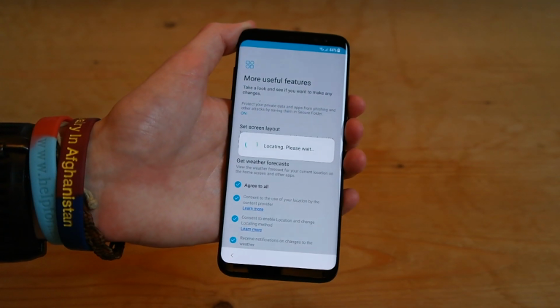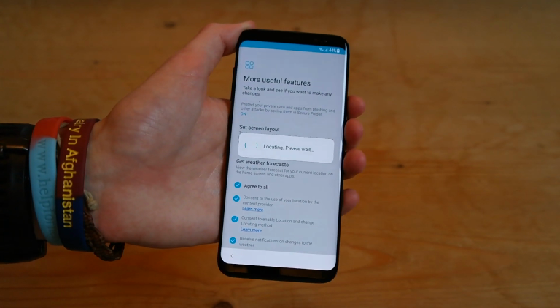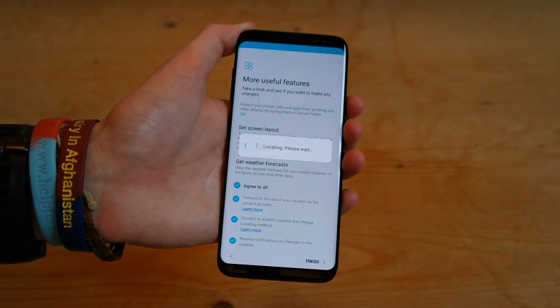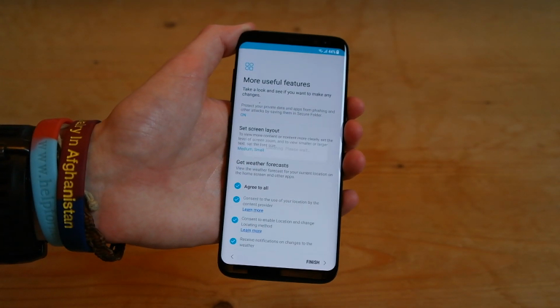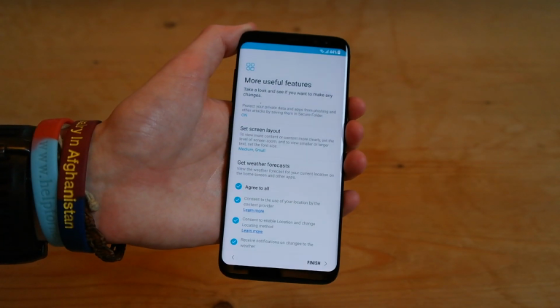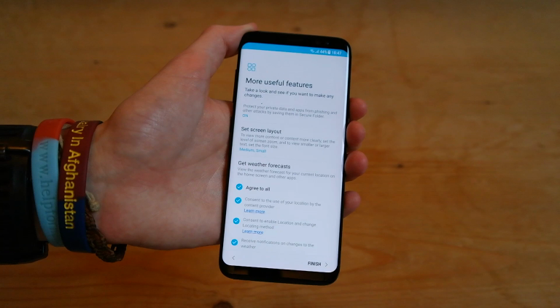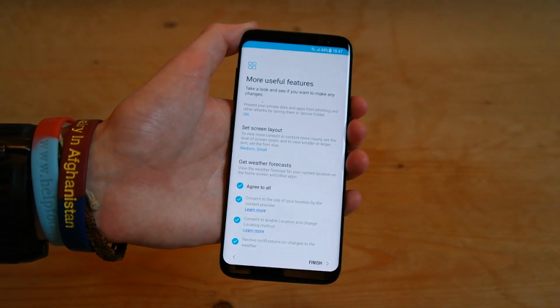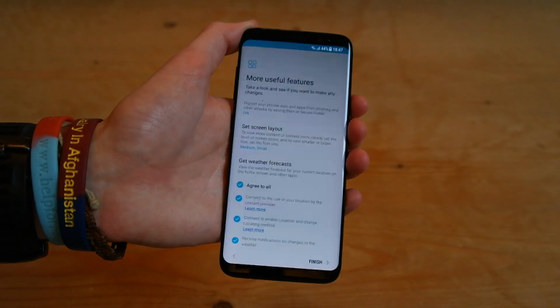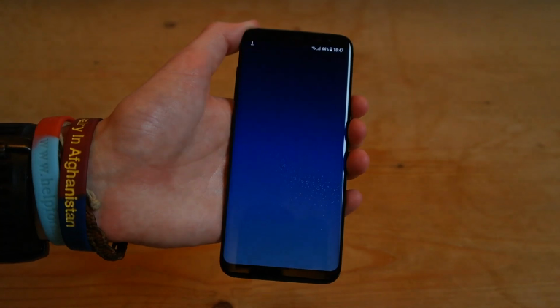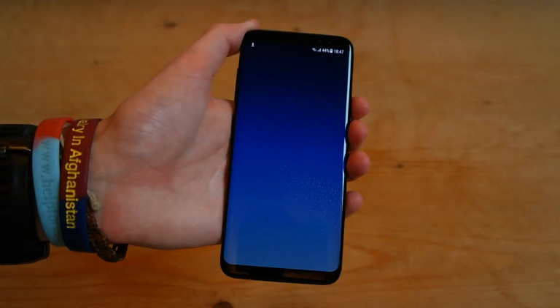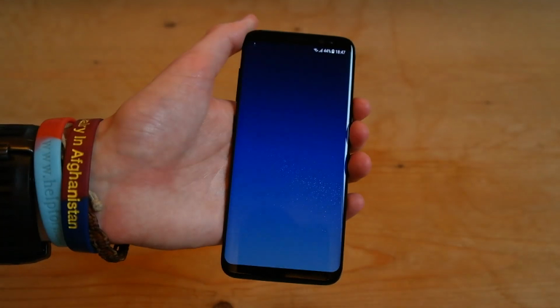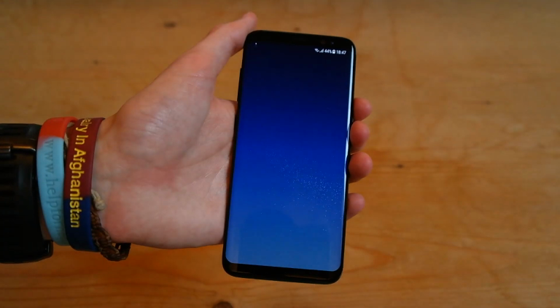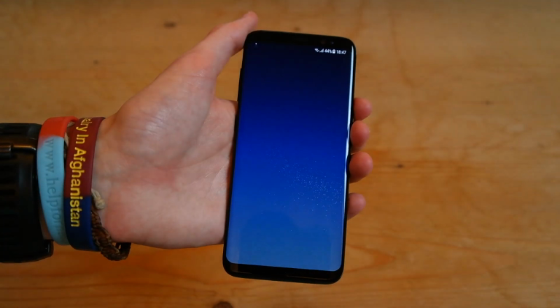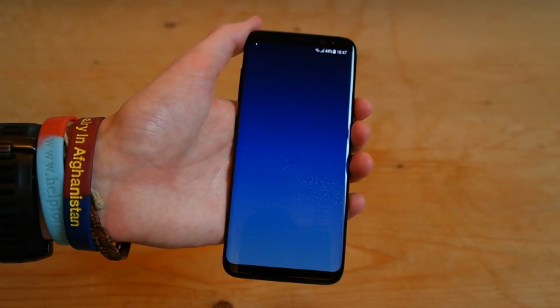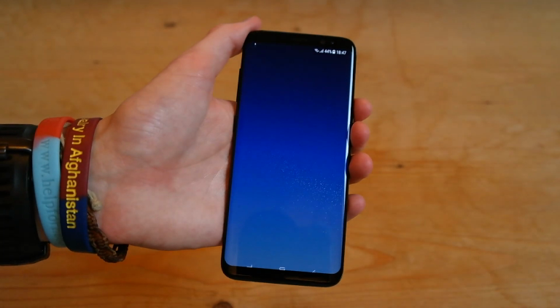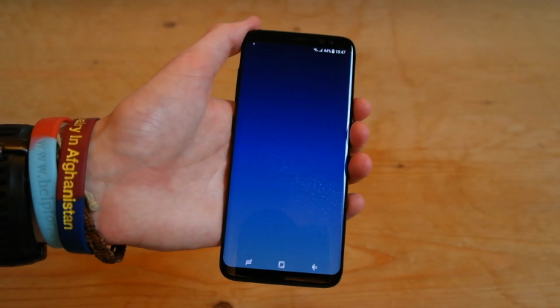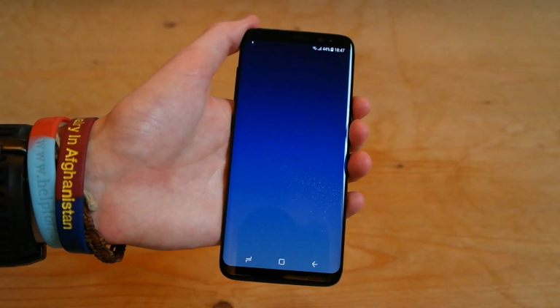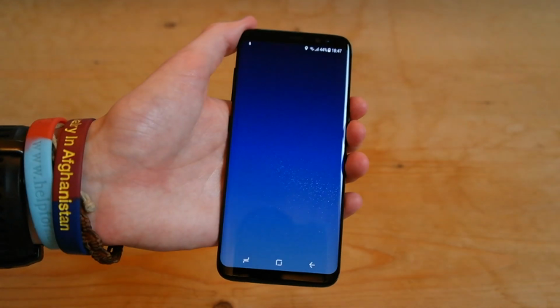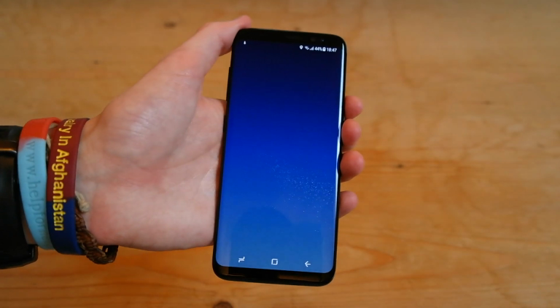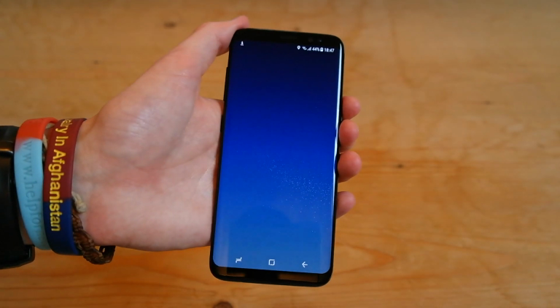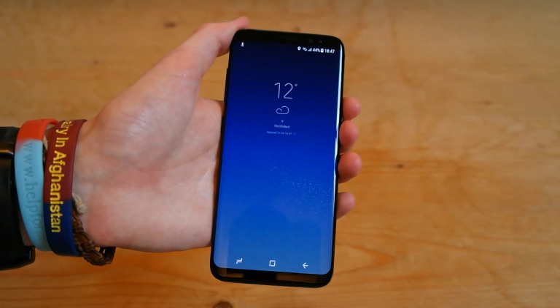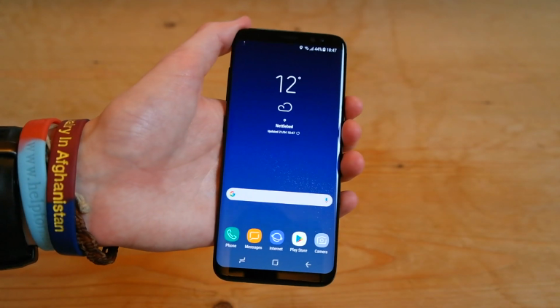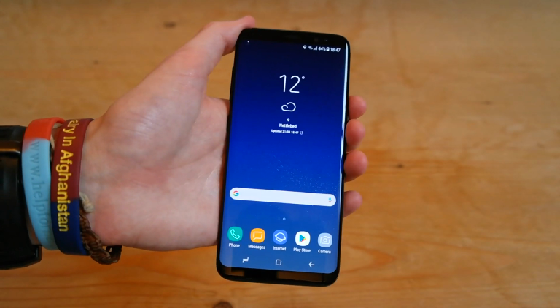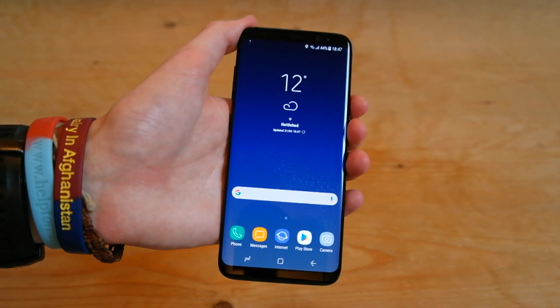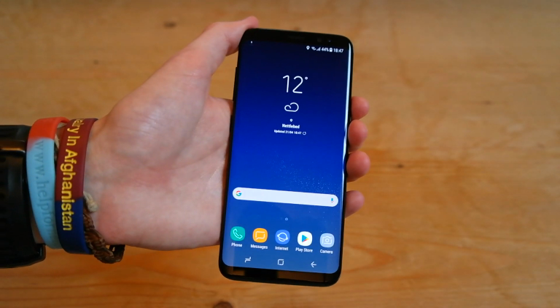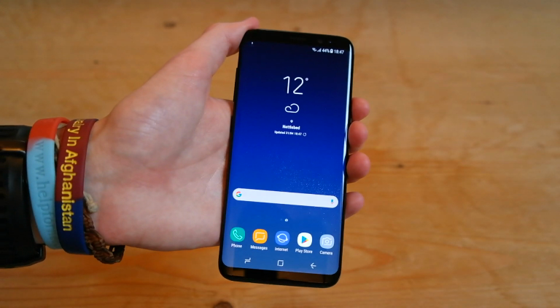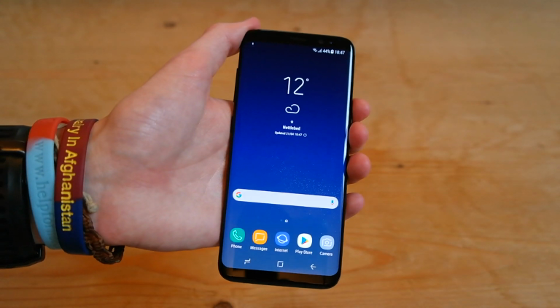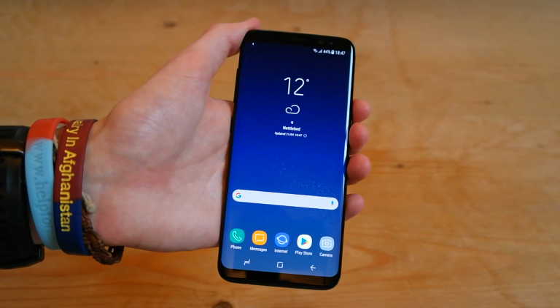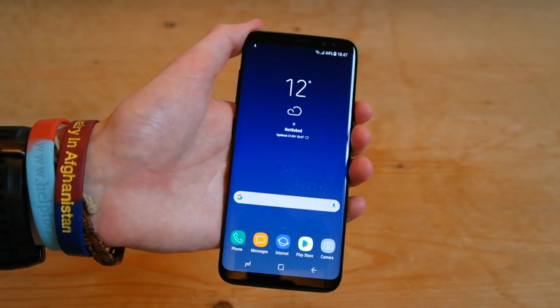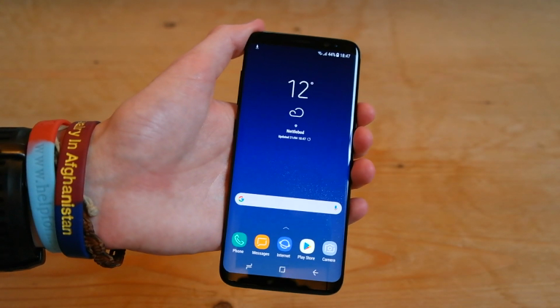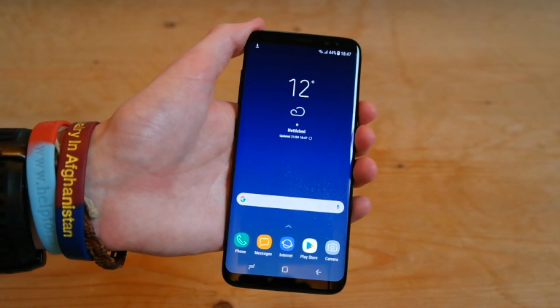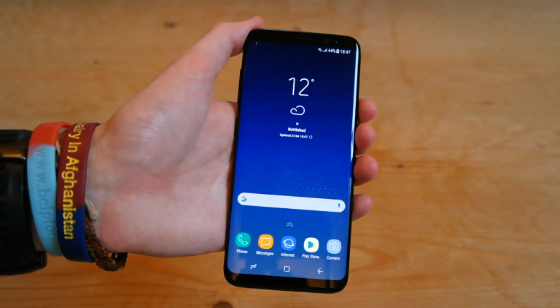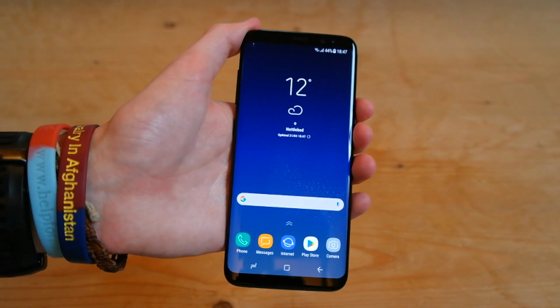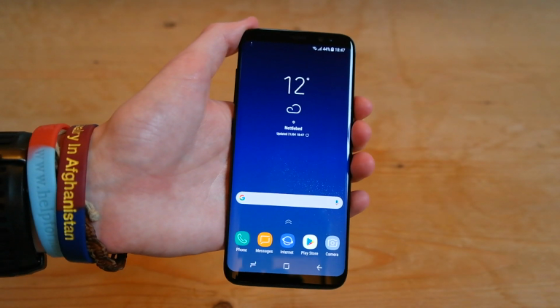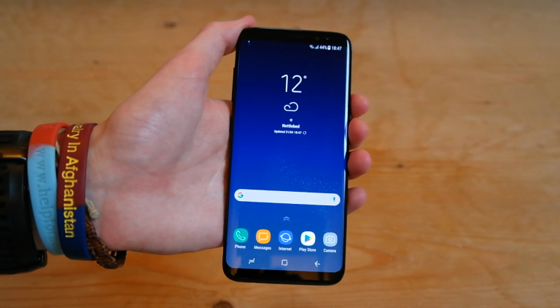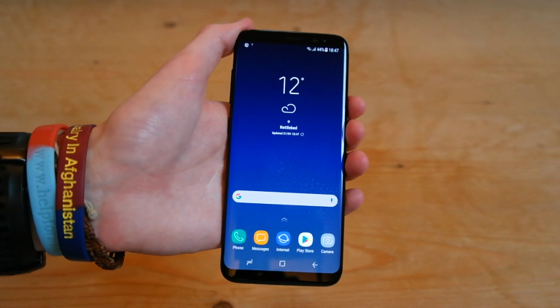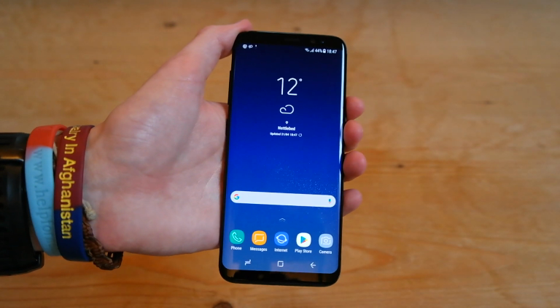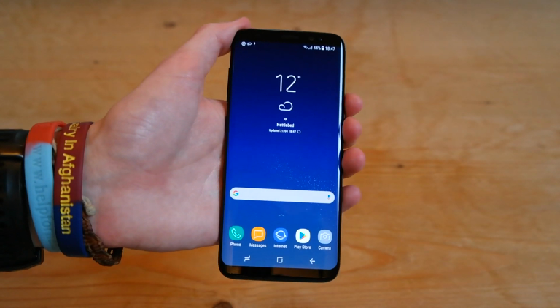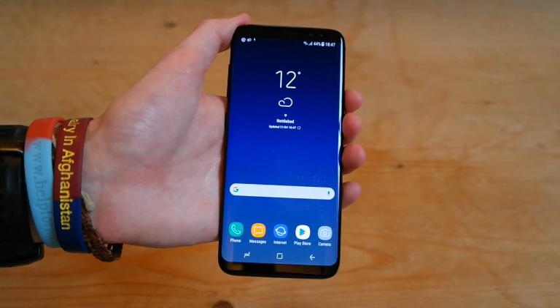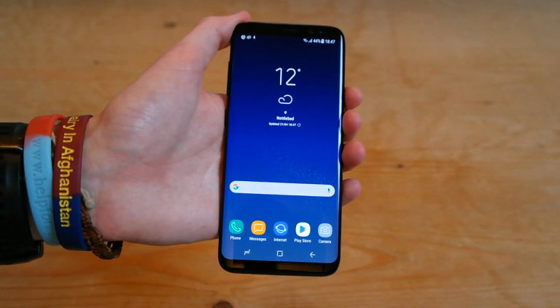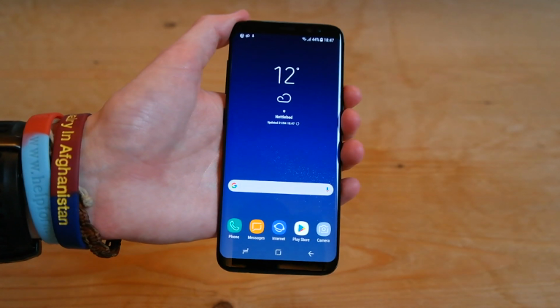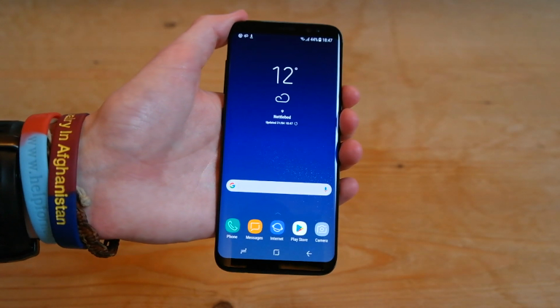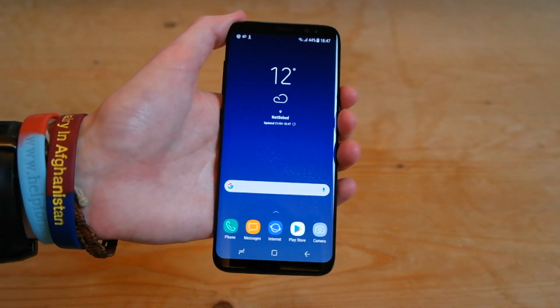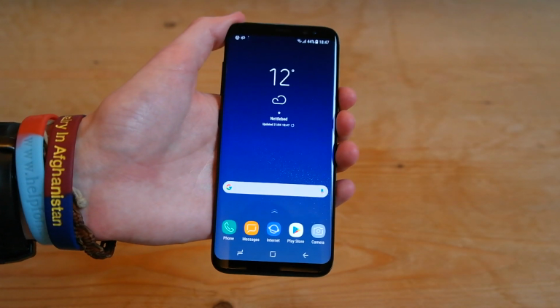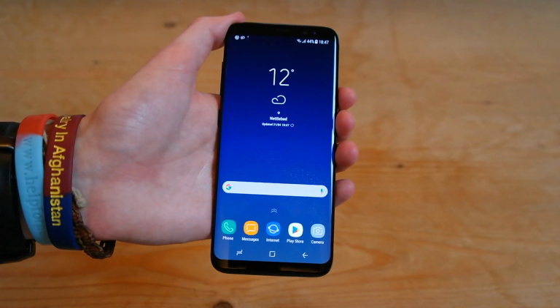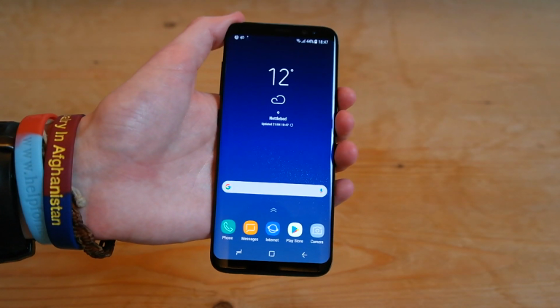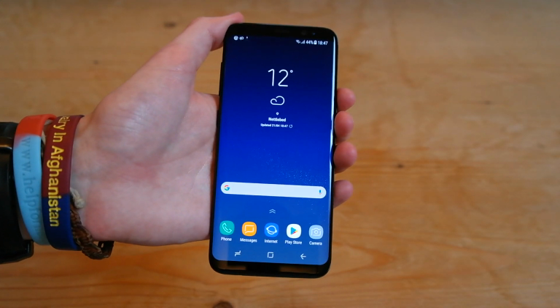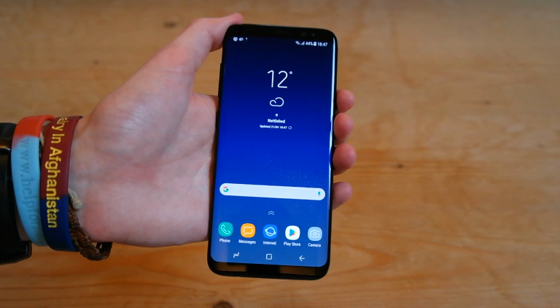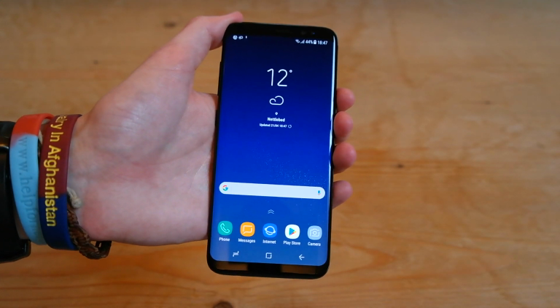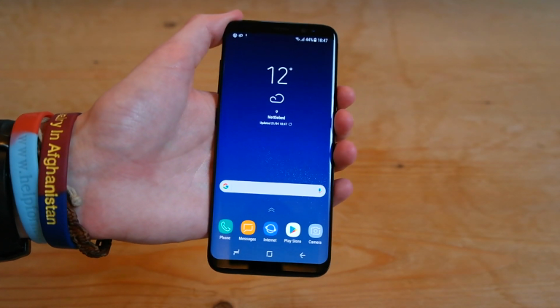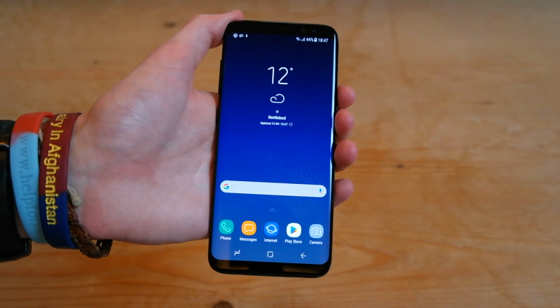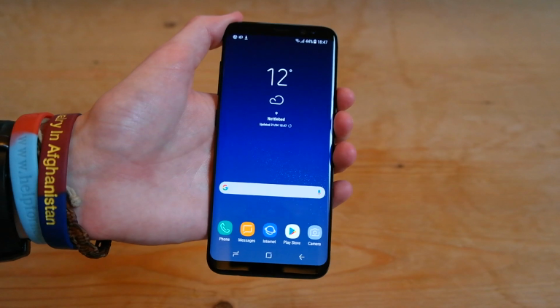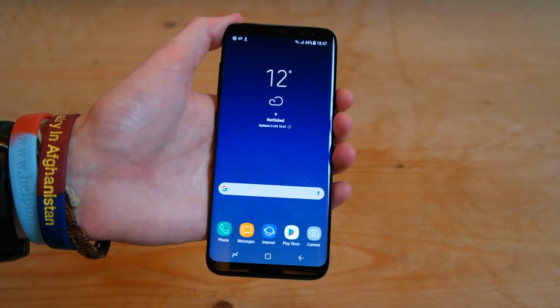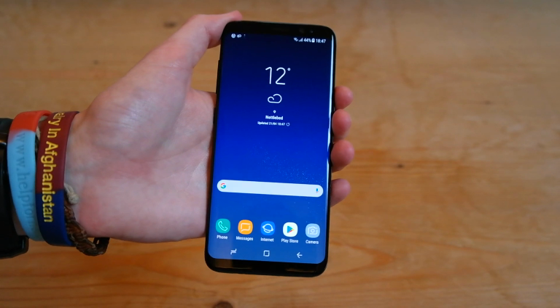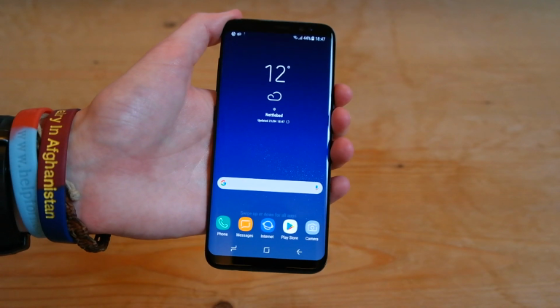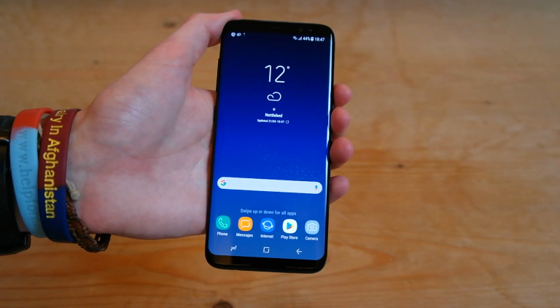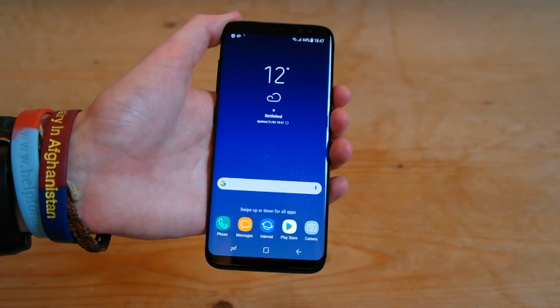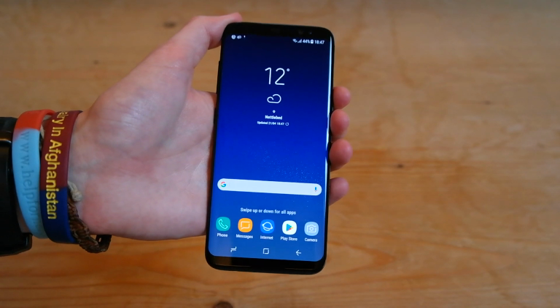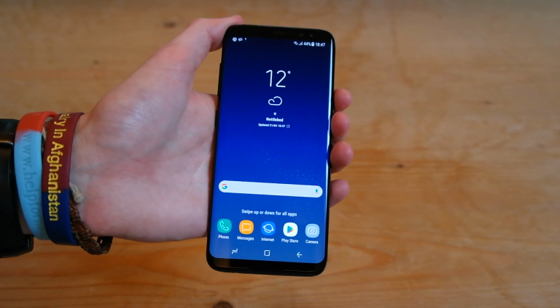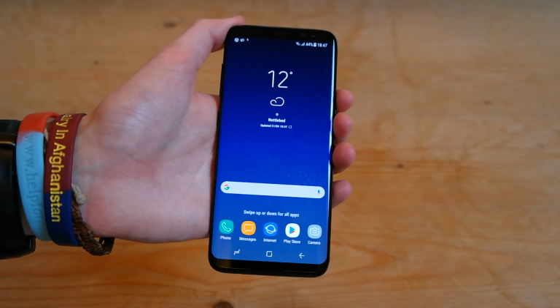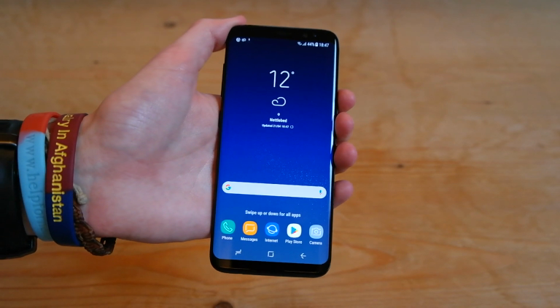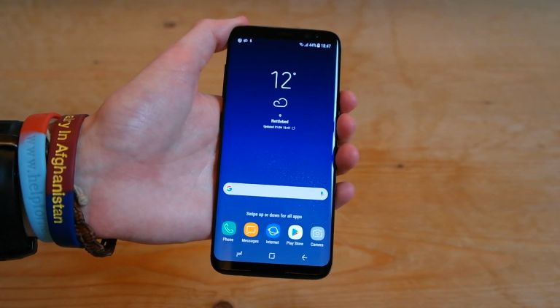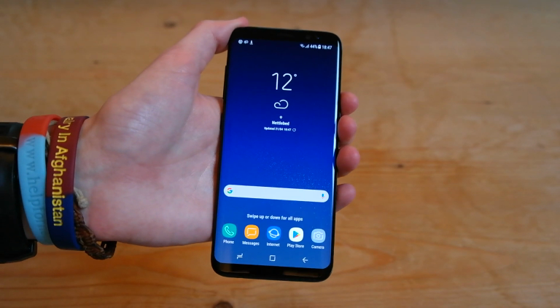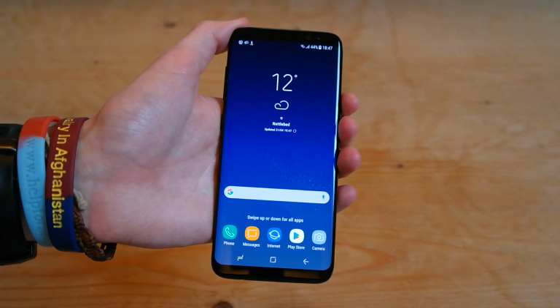And it's just locating where we are. And then we've set it up. So this is the phone, and you can see we're already getting notifications.